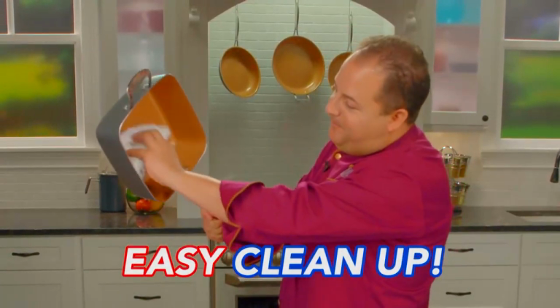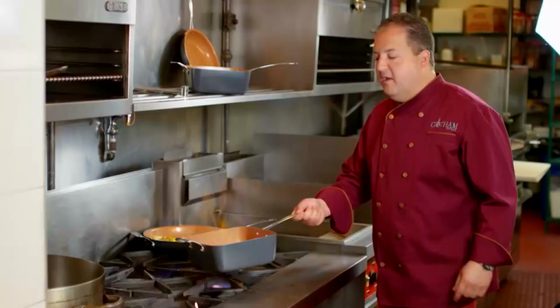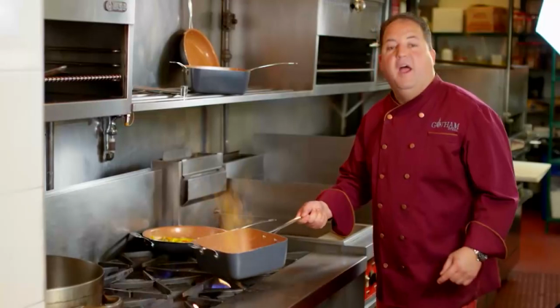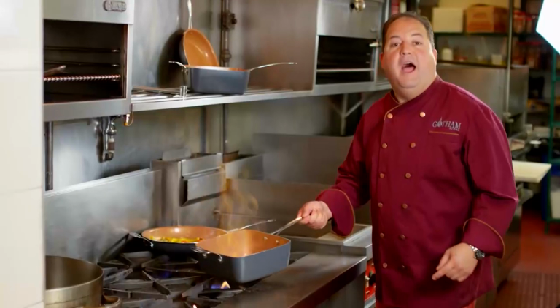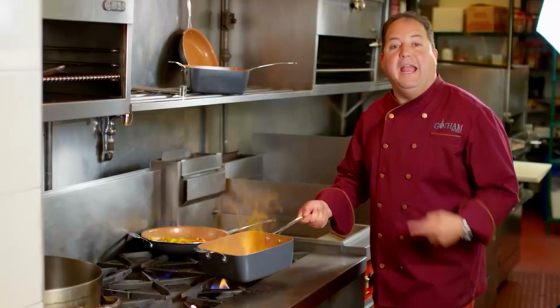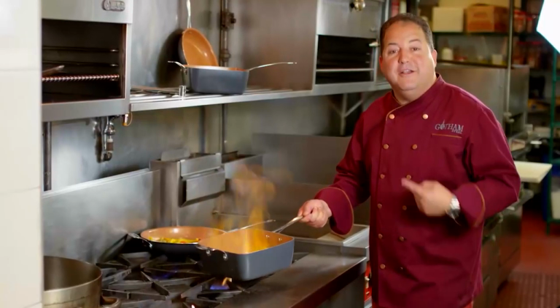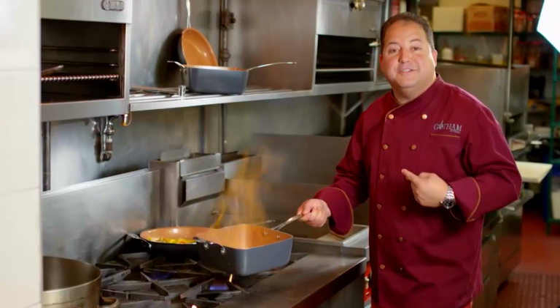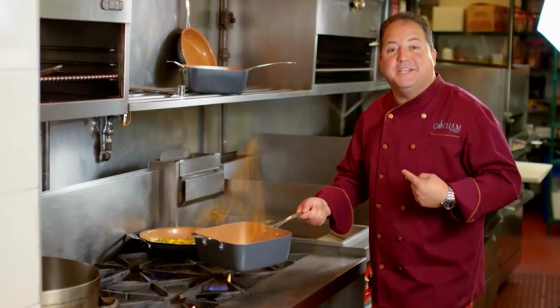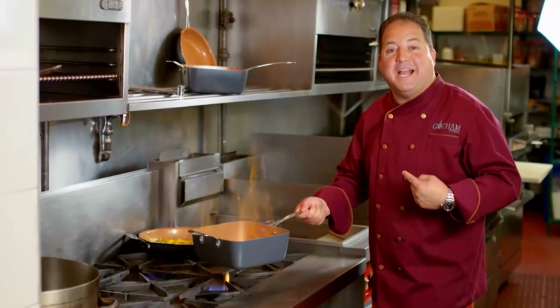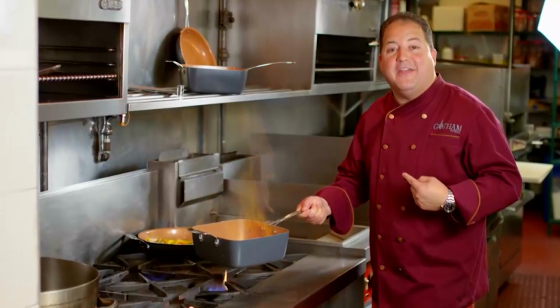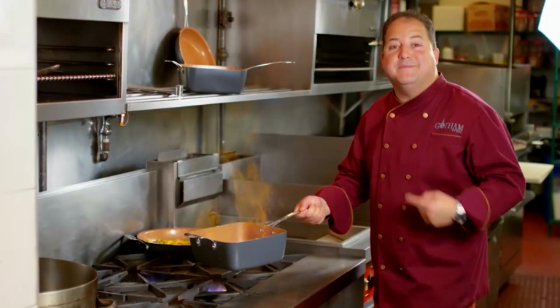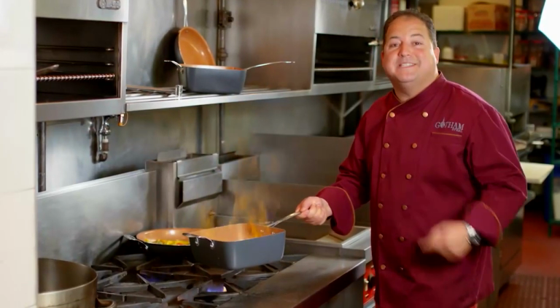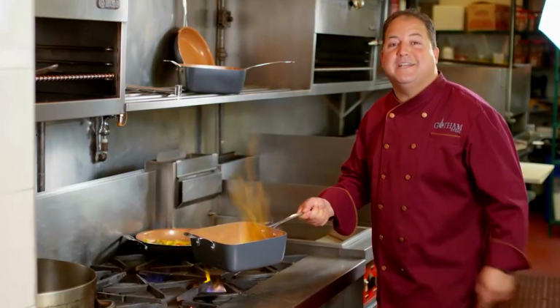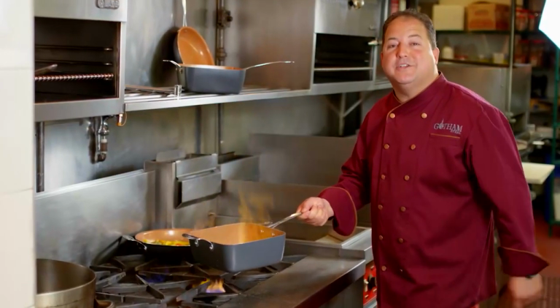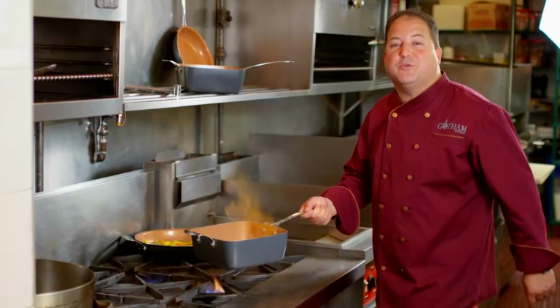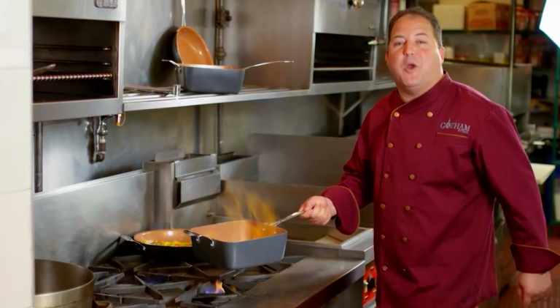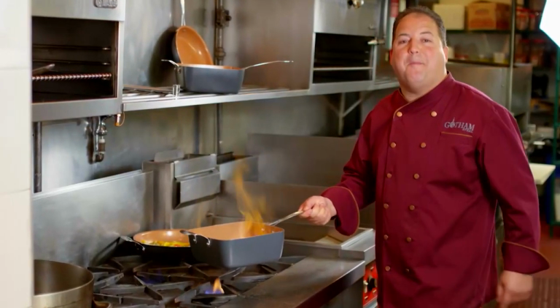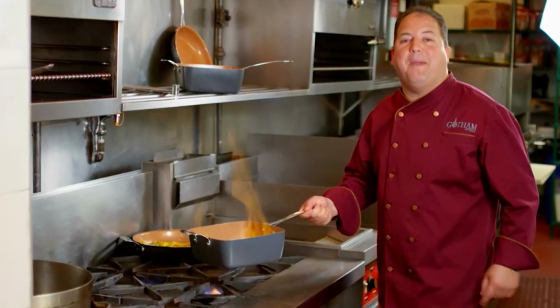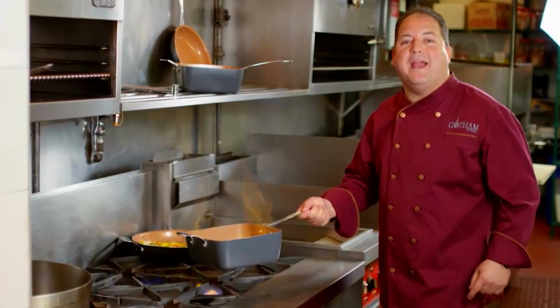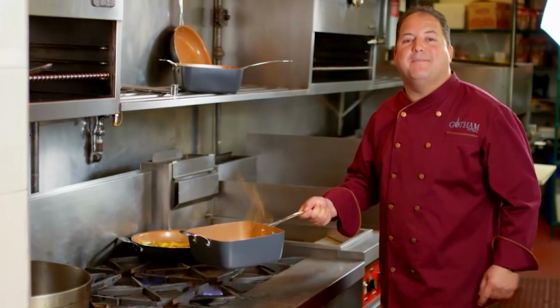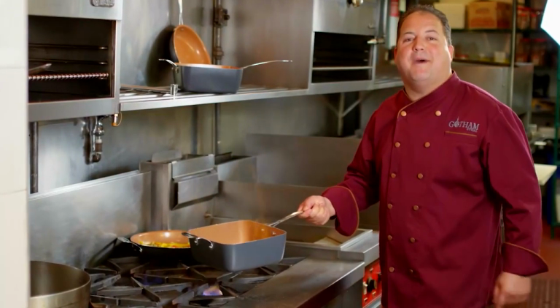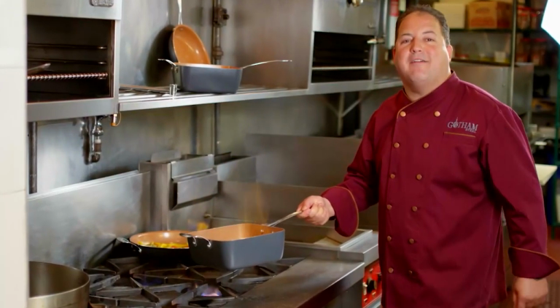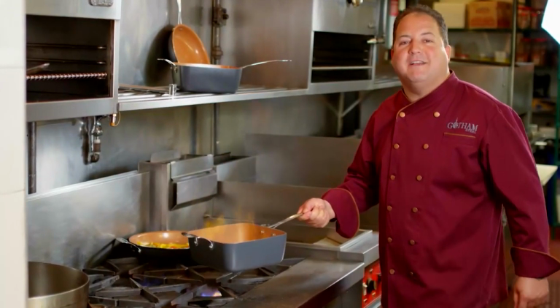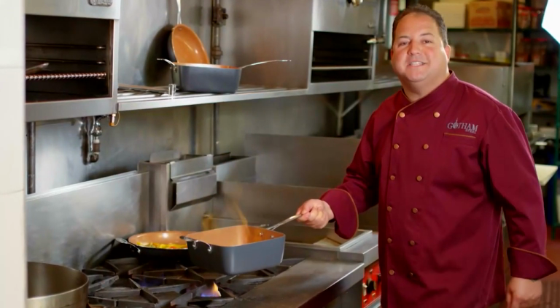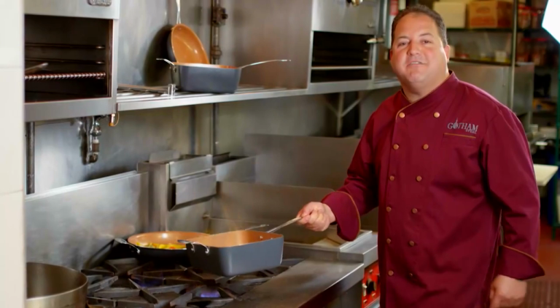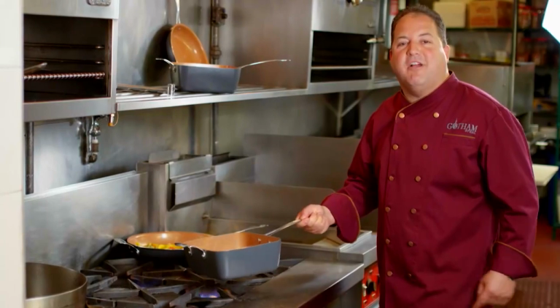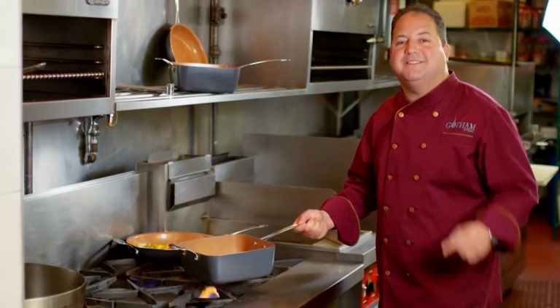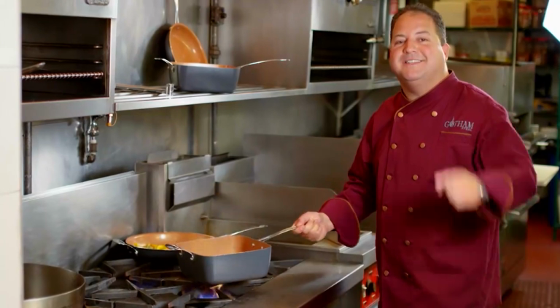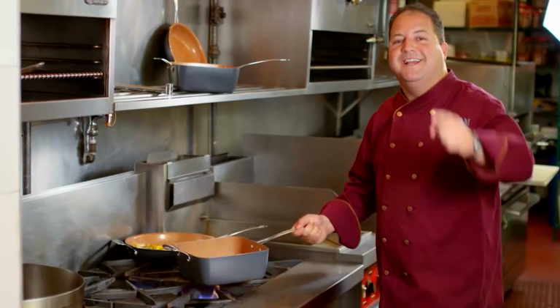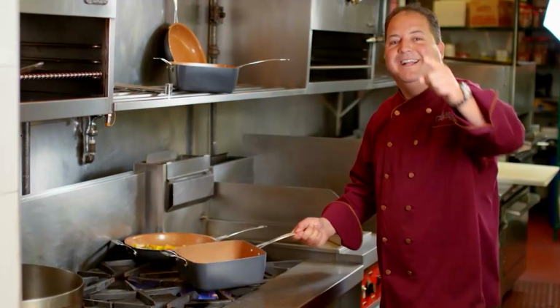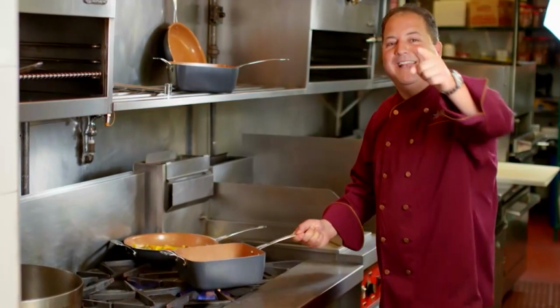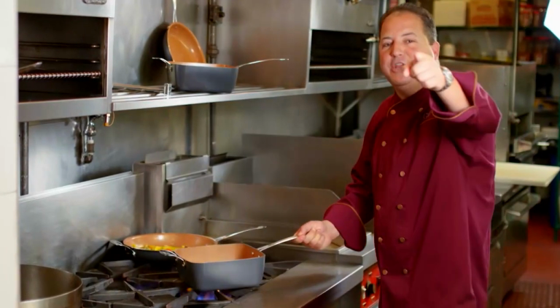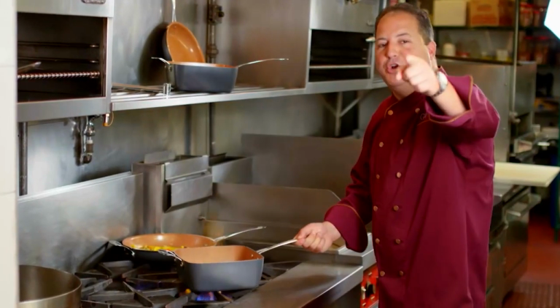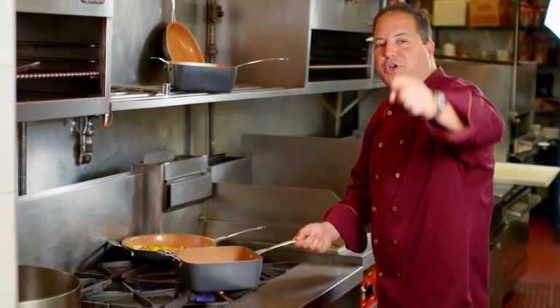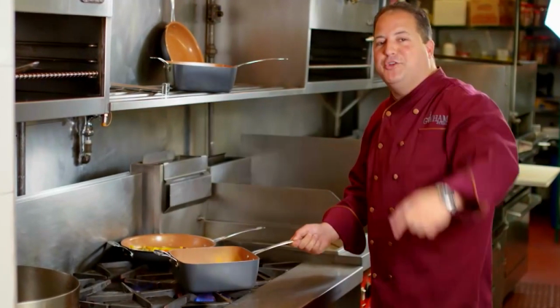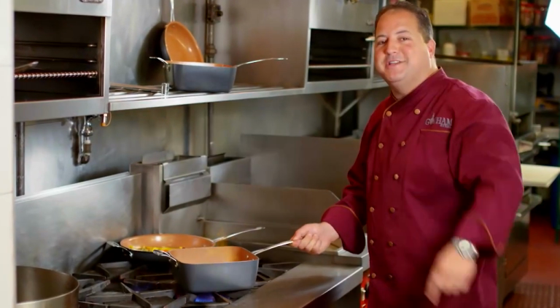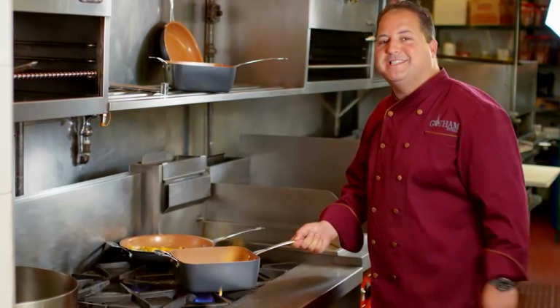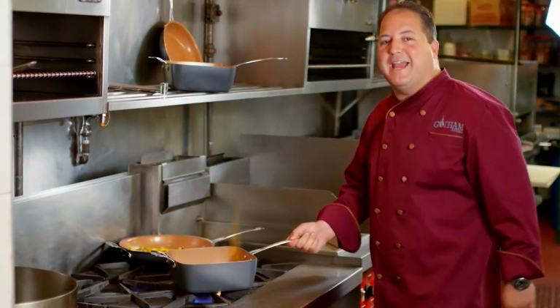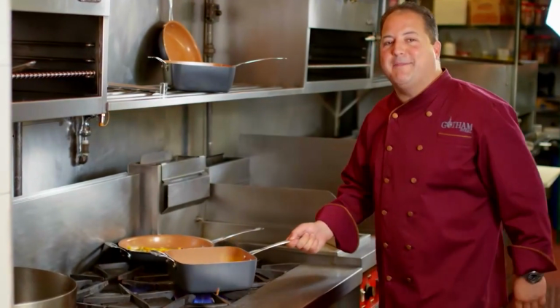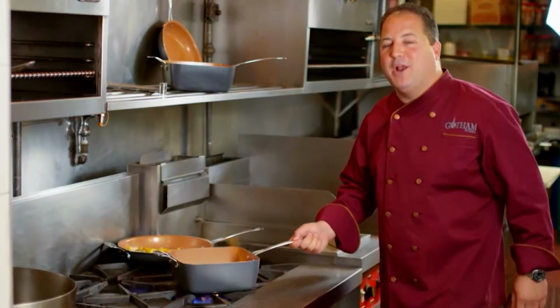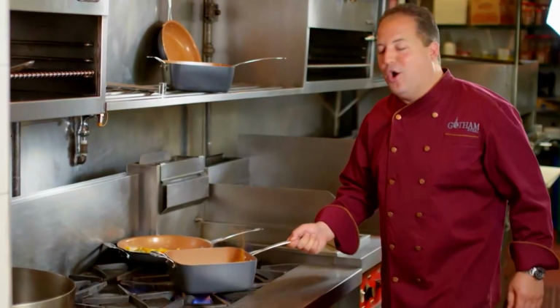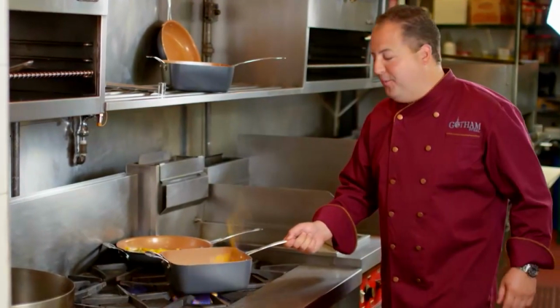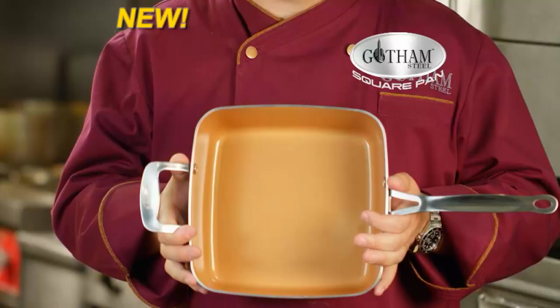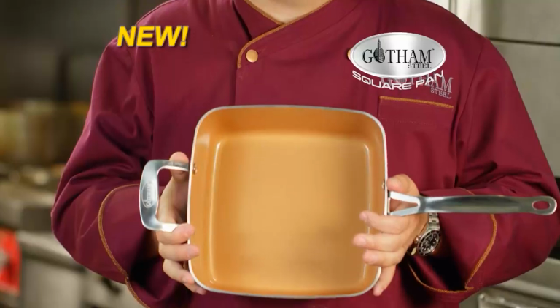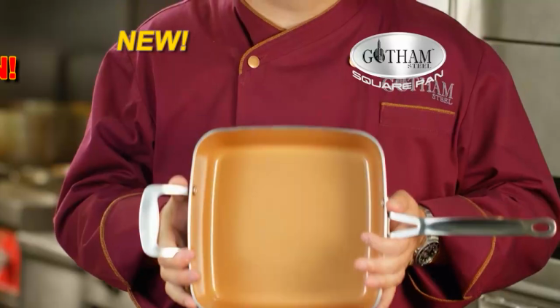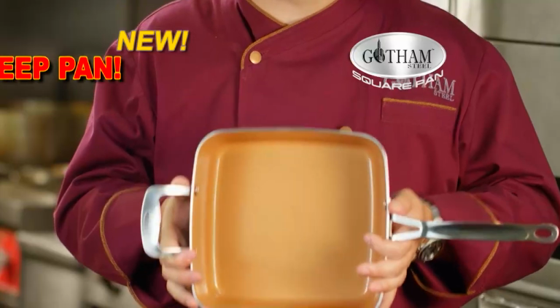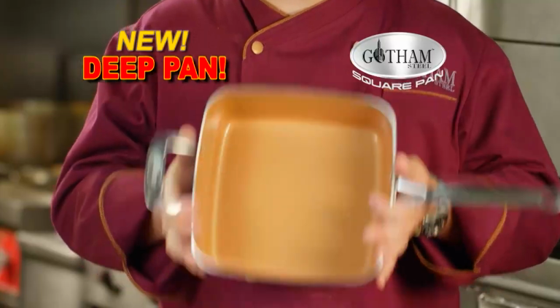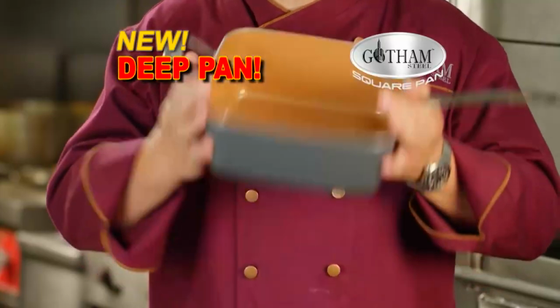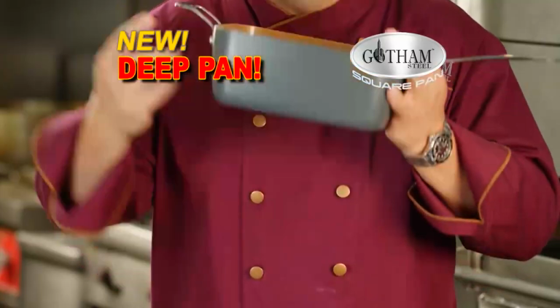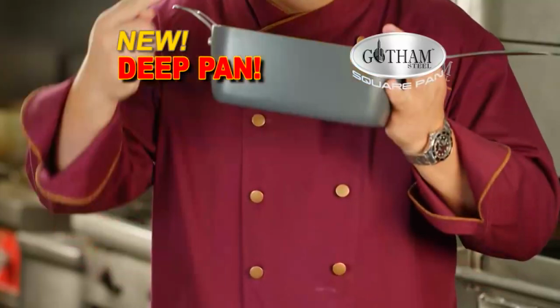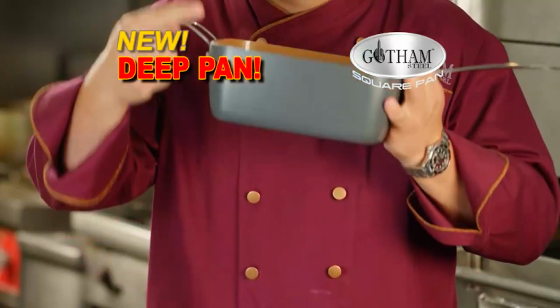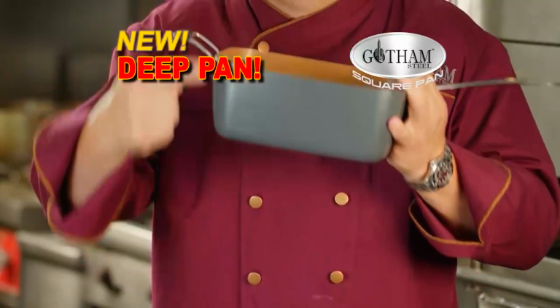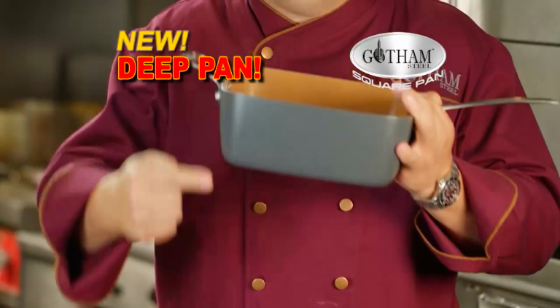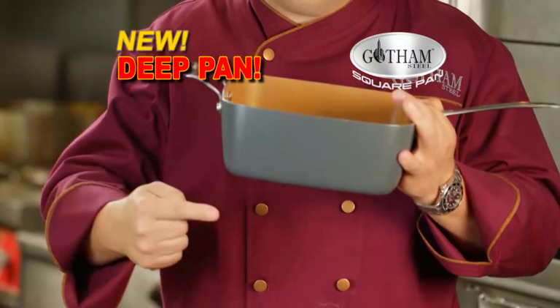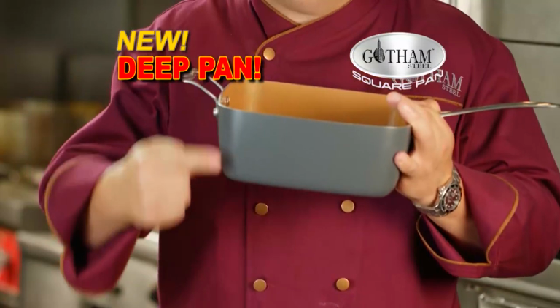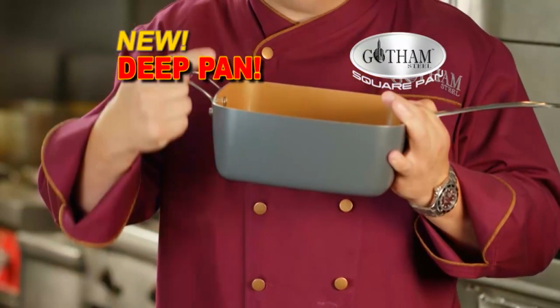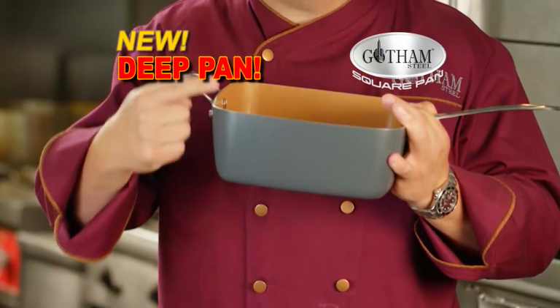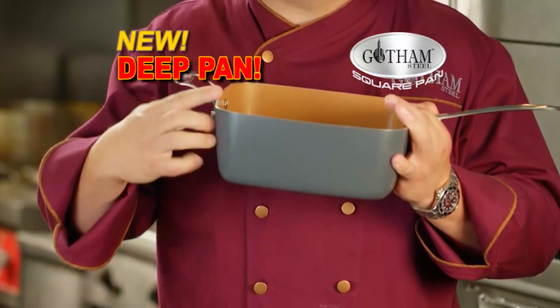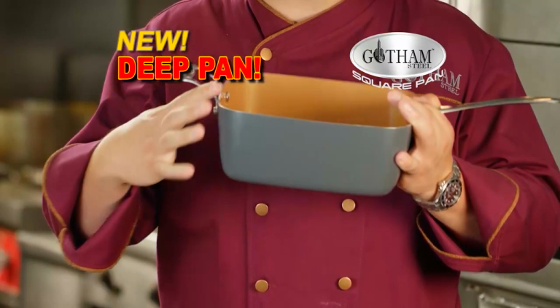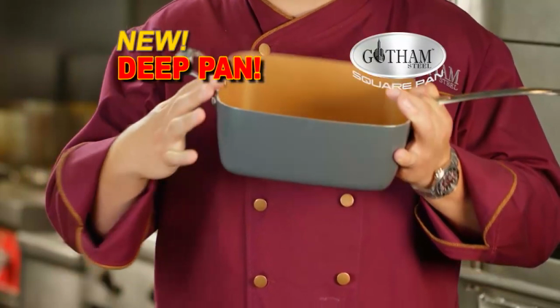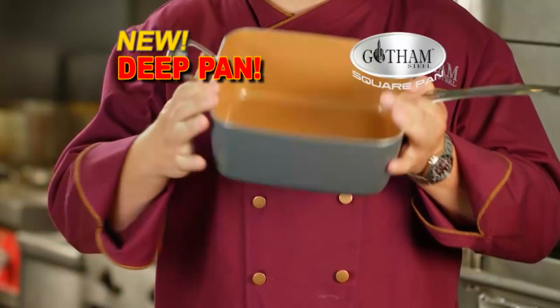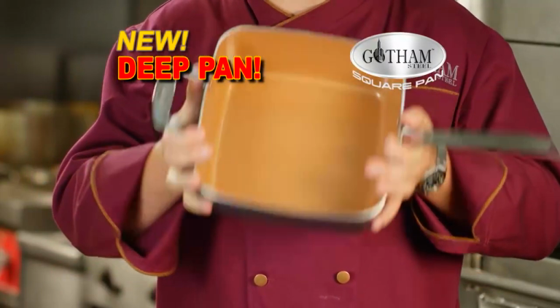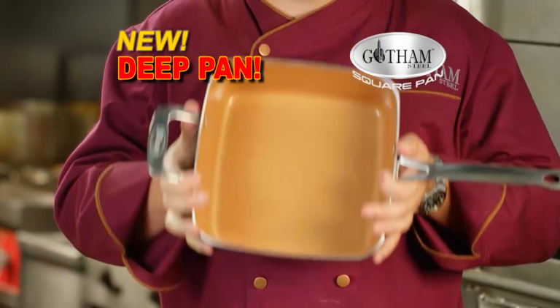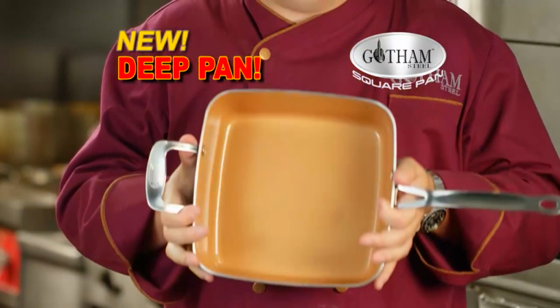I used the Gotham Steel Square Pan in my restaurant. Now you can do the same at home. The Gotham Steel Deep Dish Square Pan.